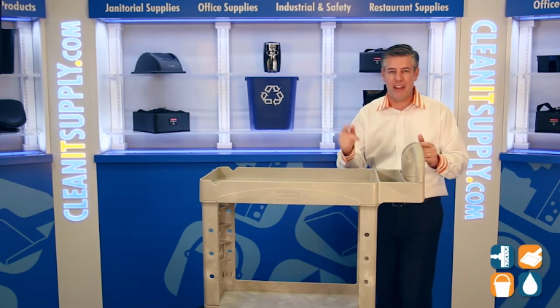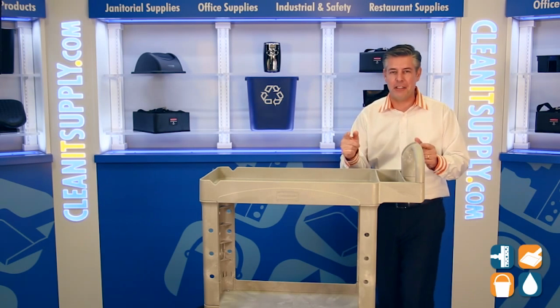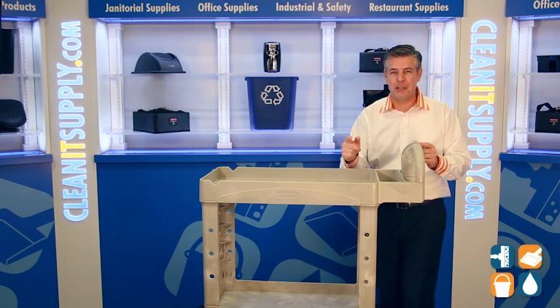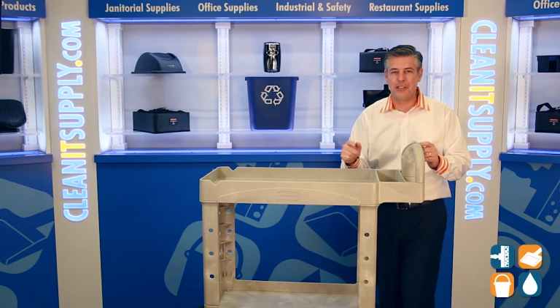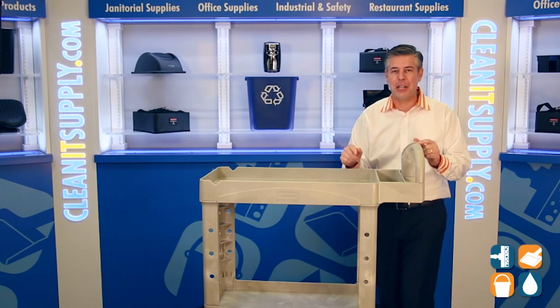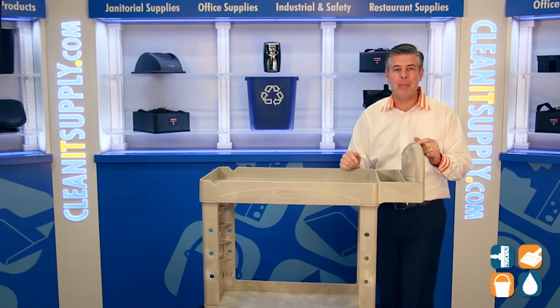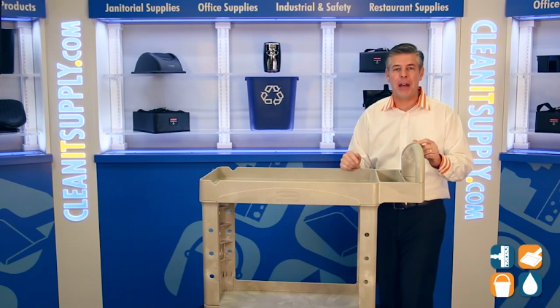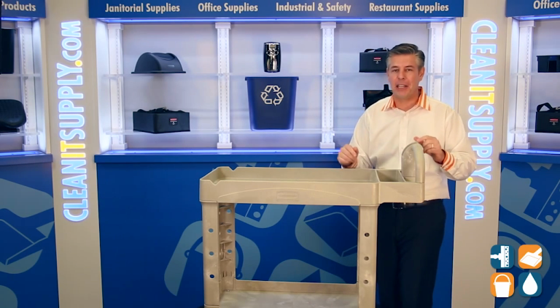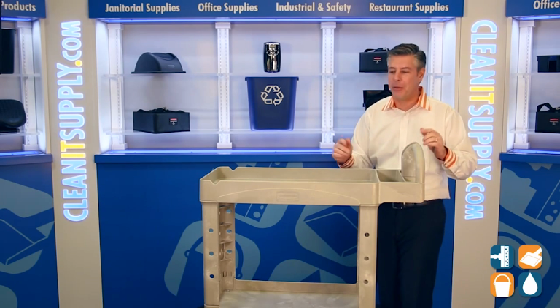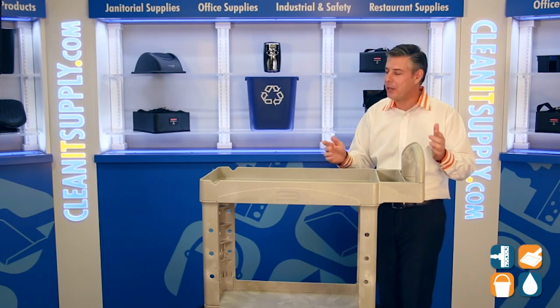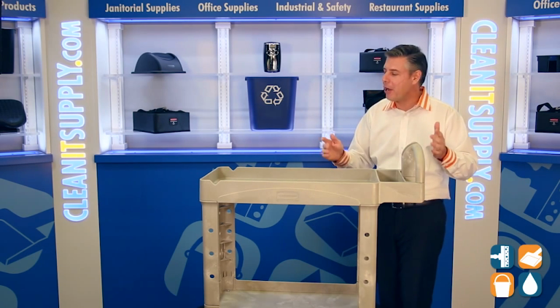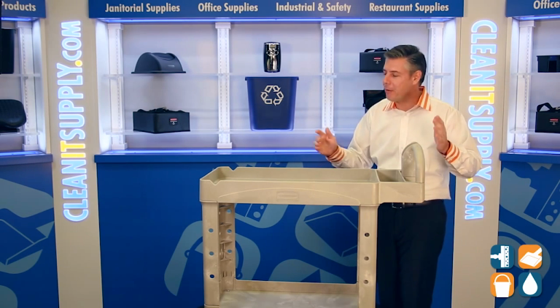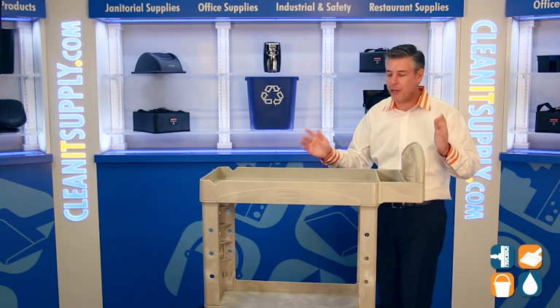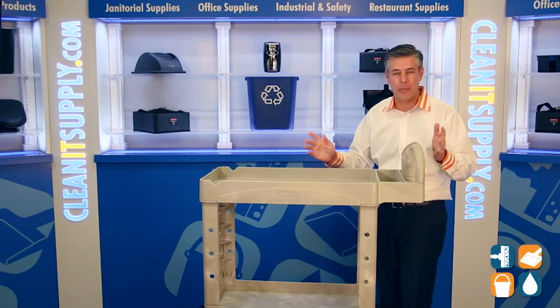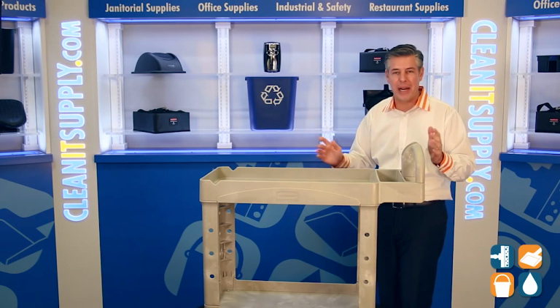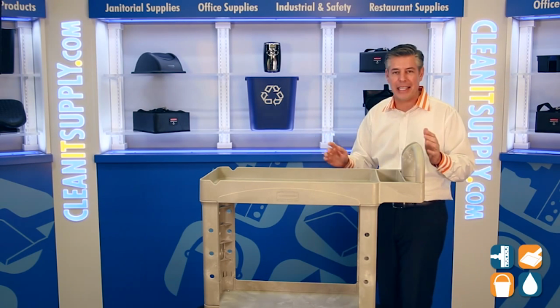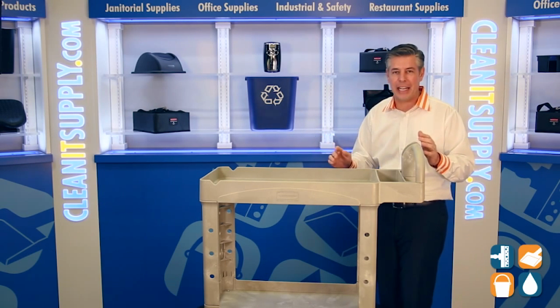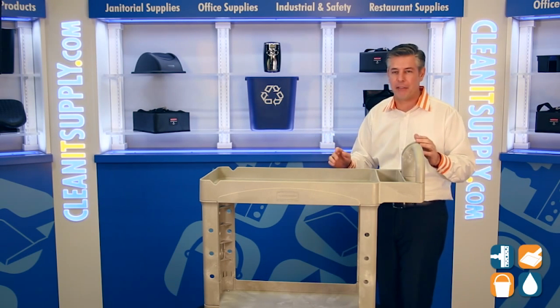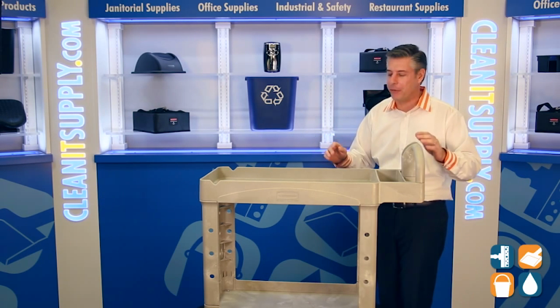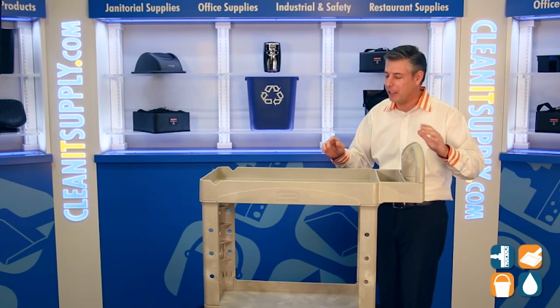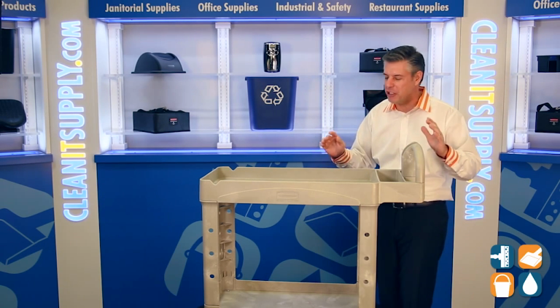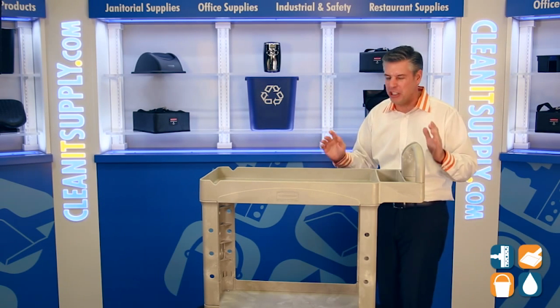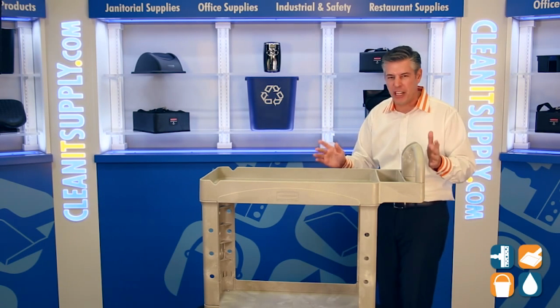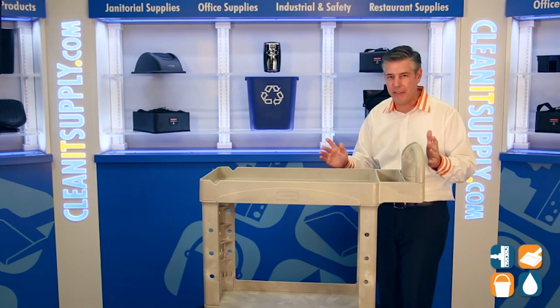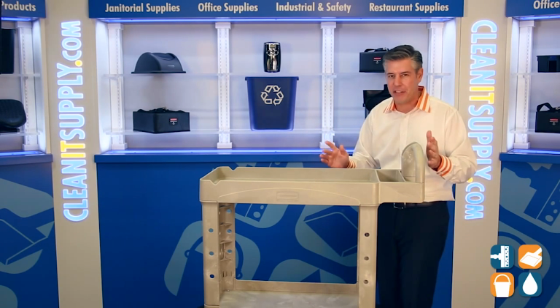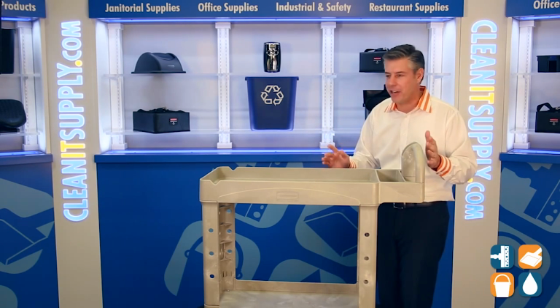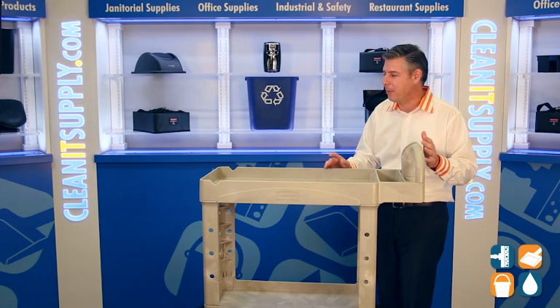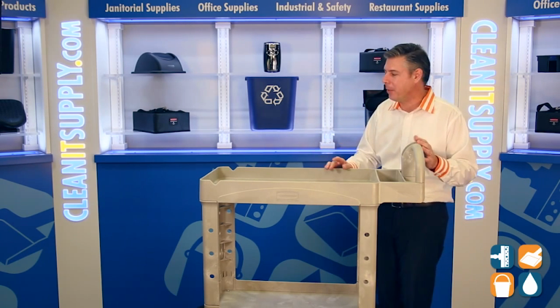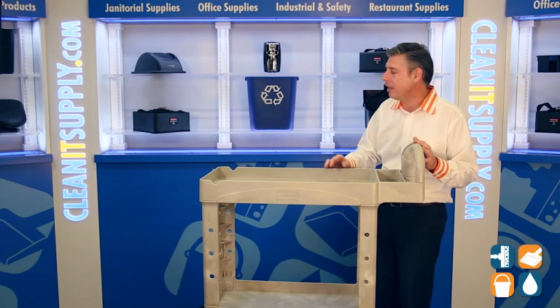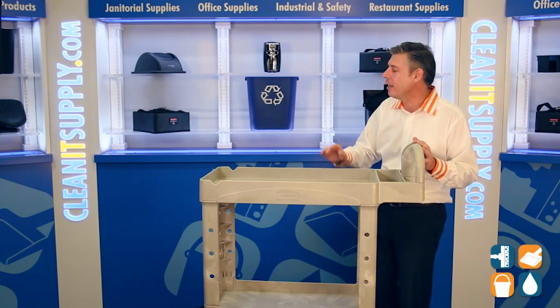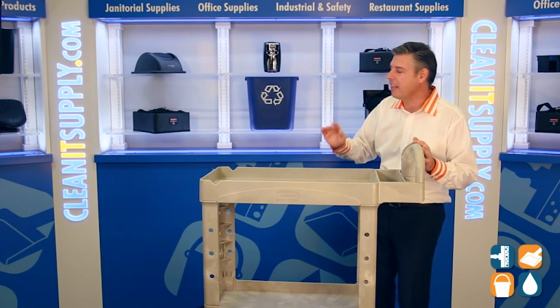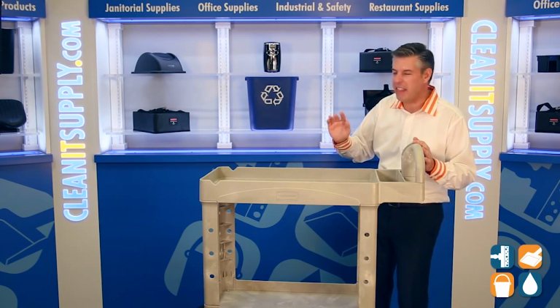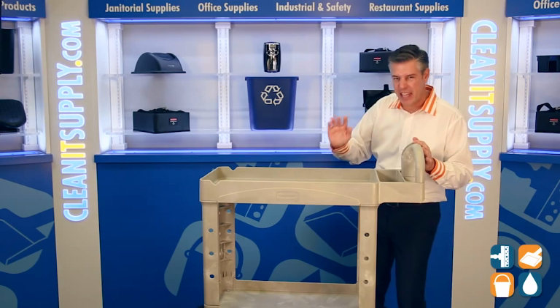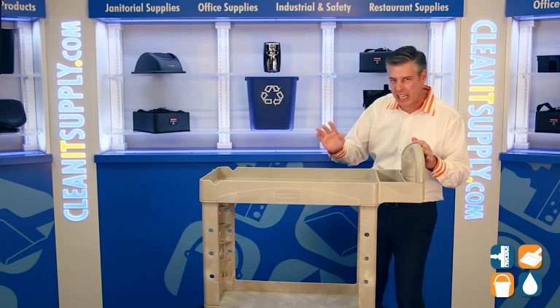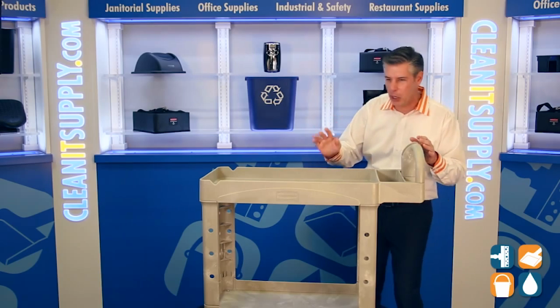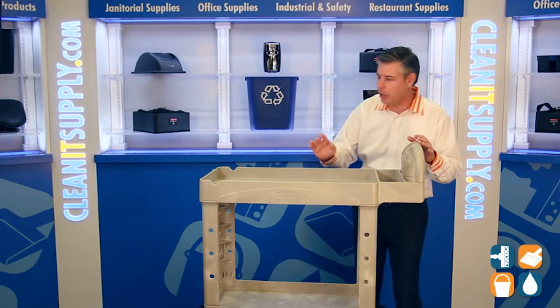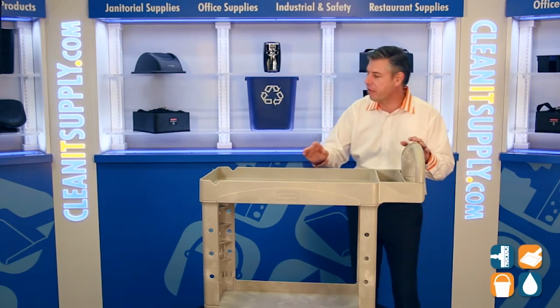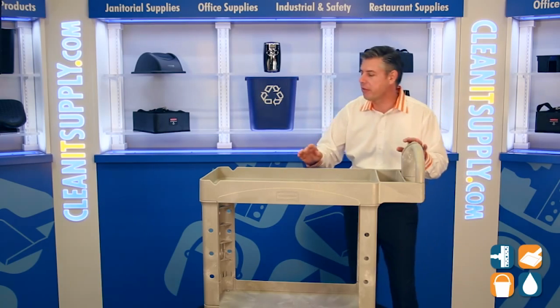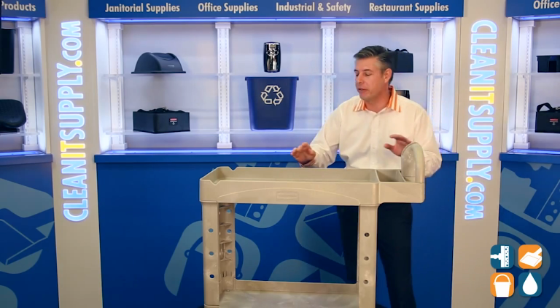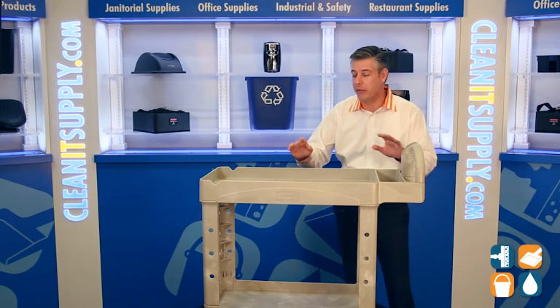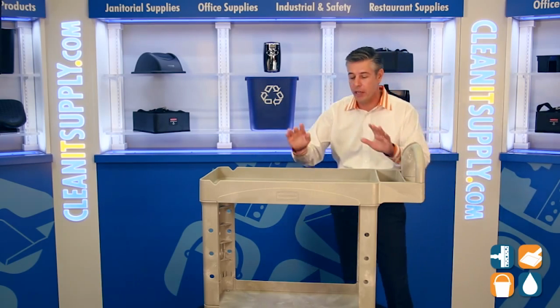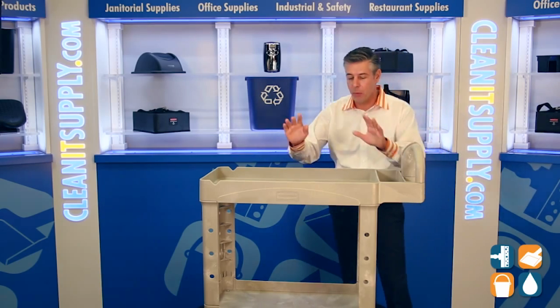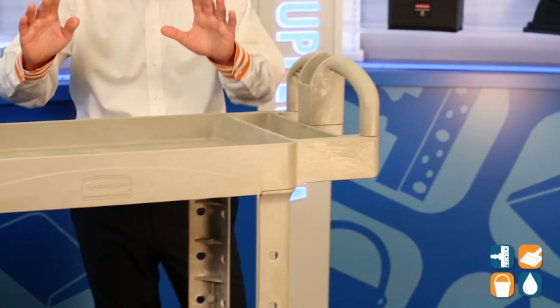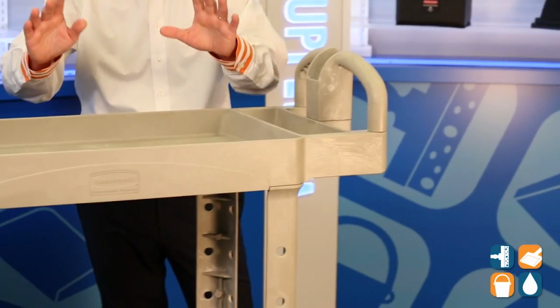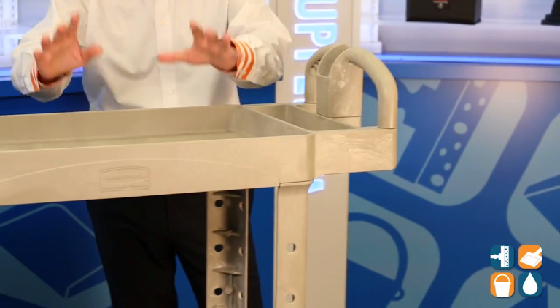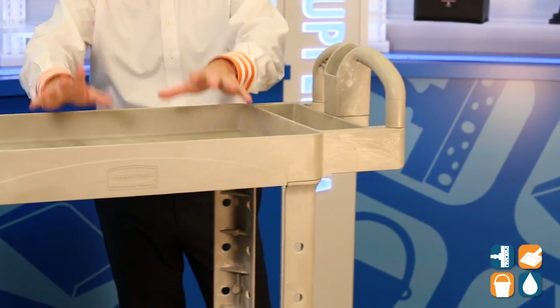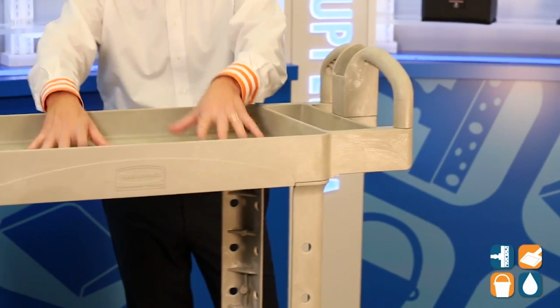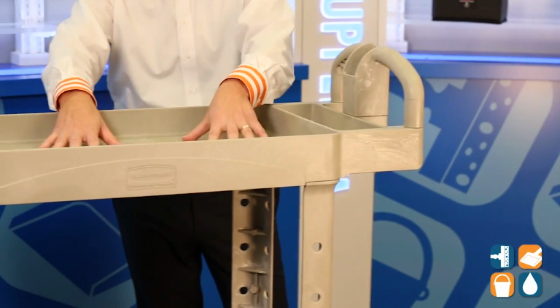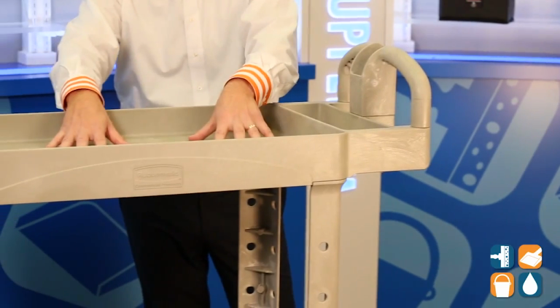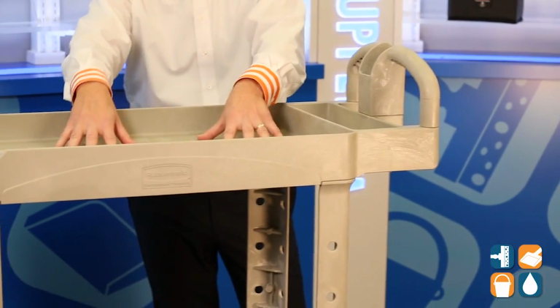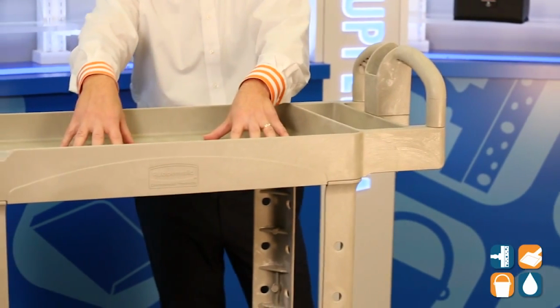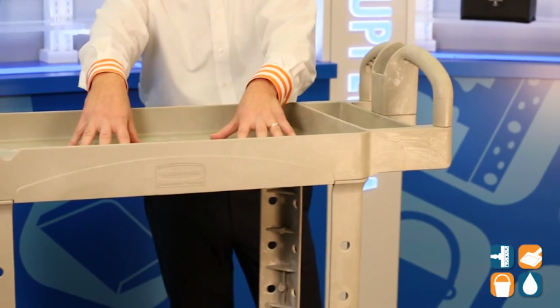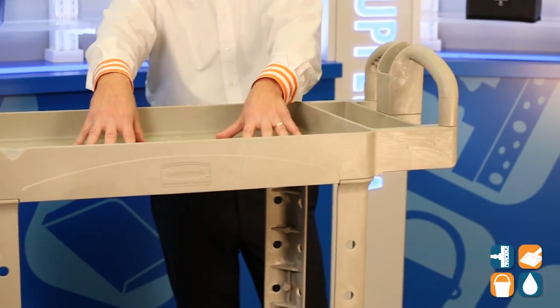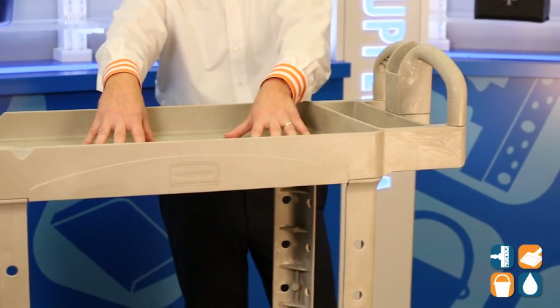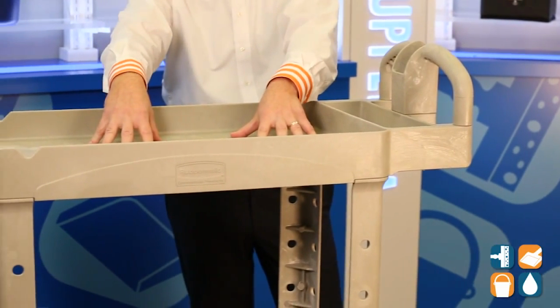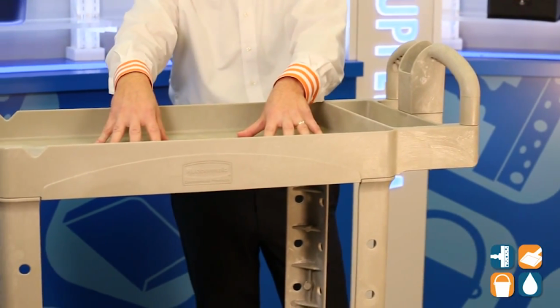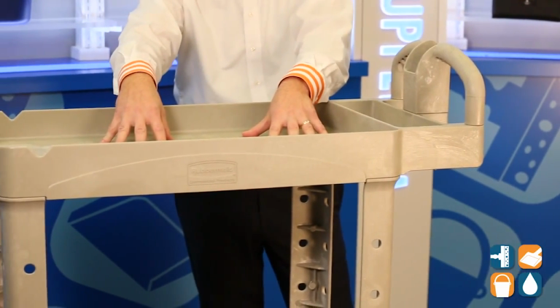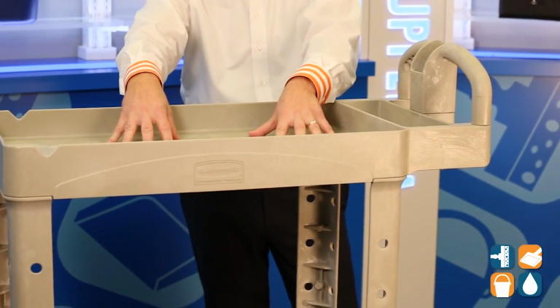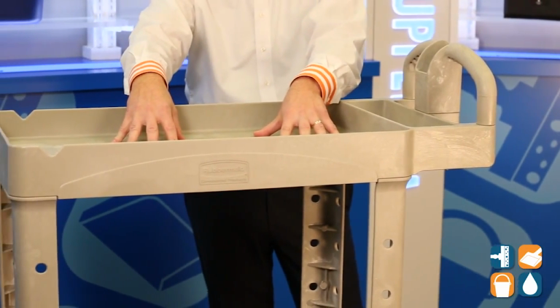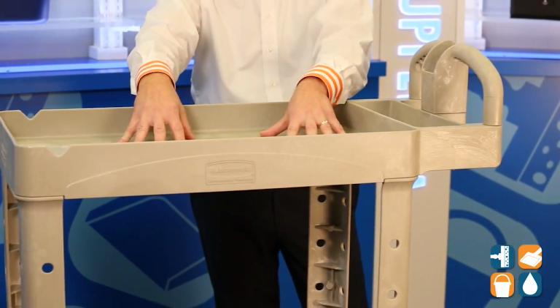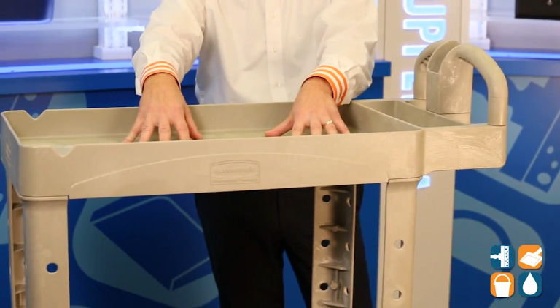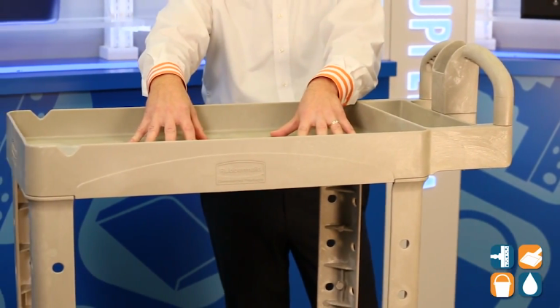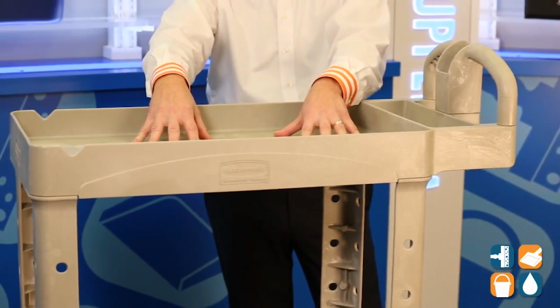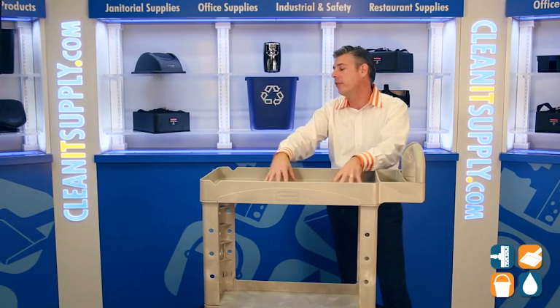We're going to break it down for you. I just love this company, they think it all through. We have a 250 pound capacity on the top shelf.